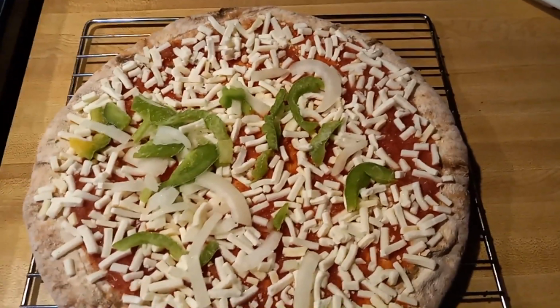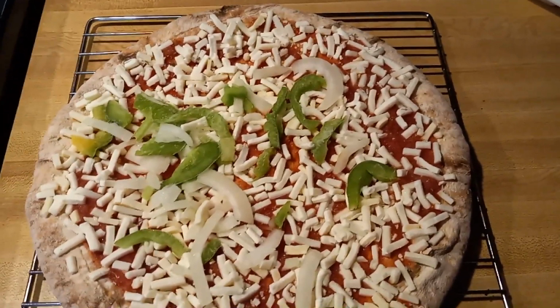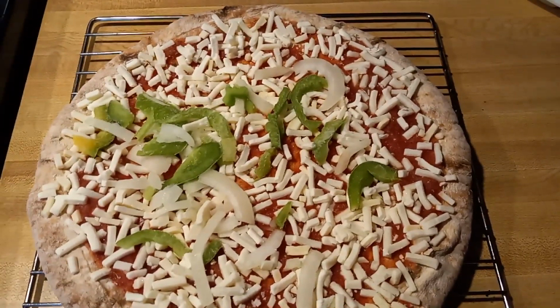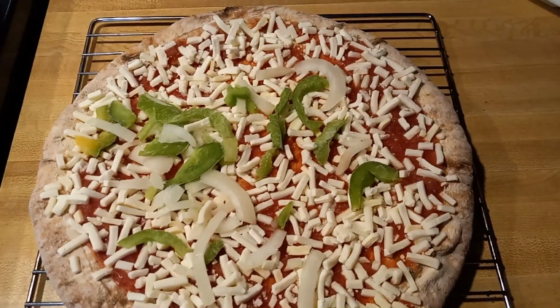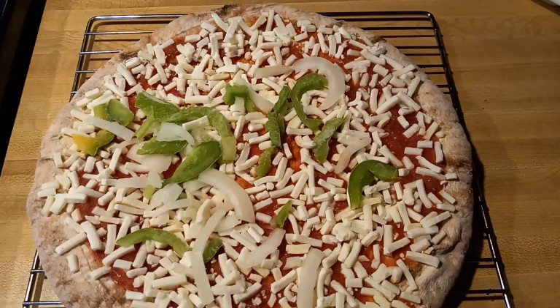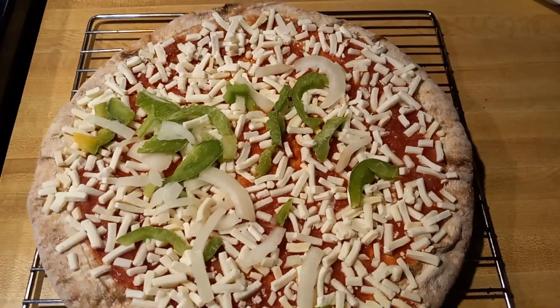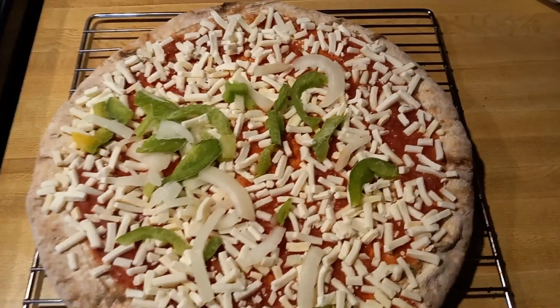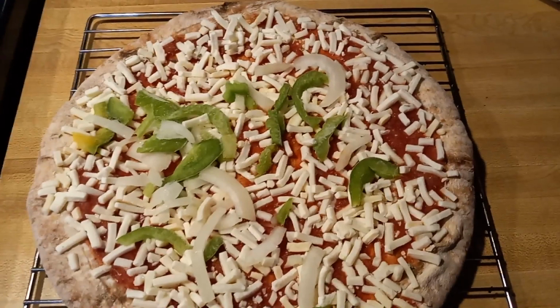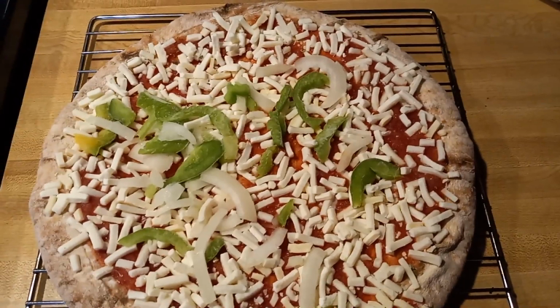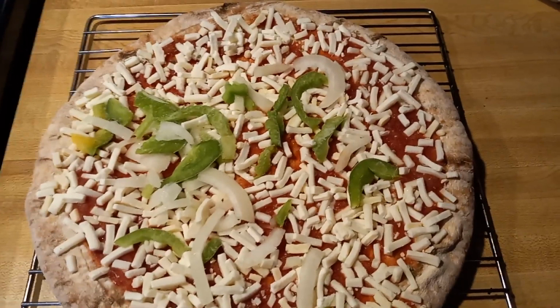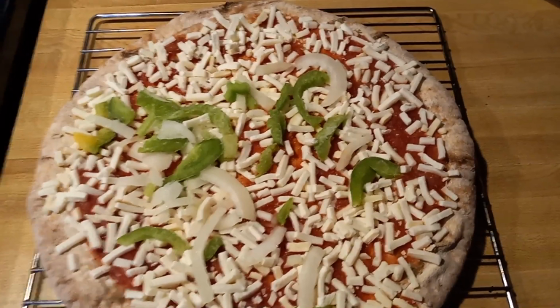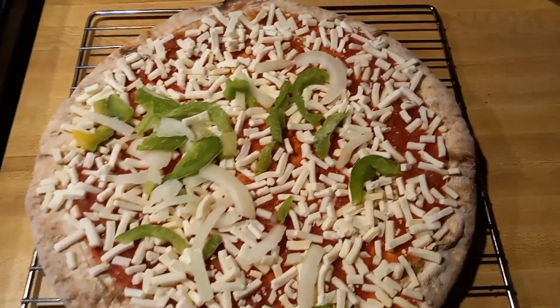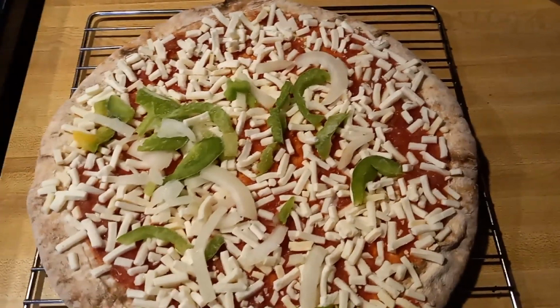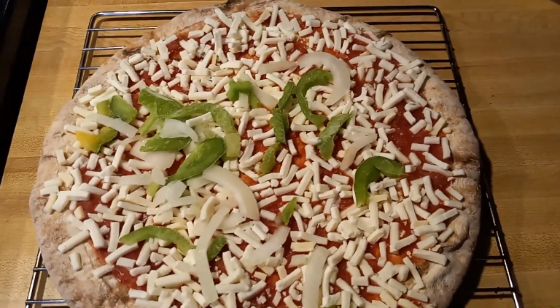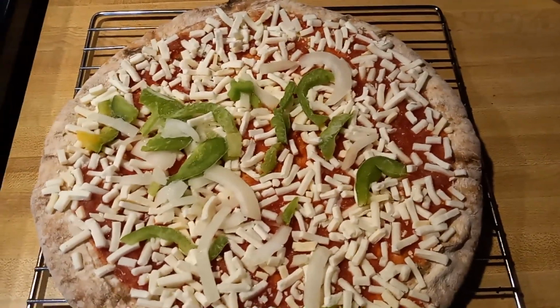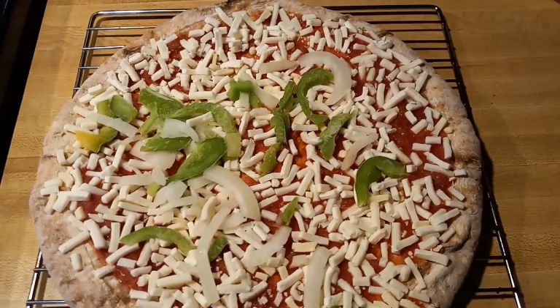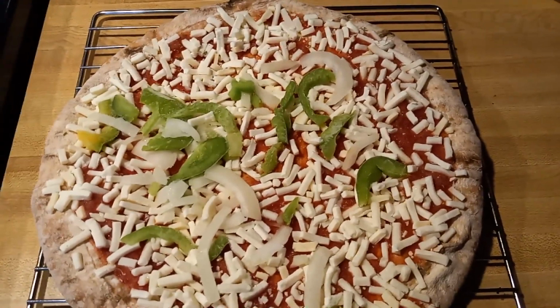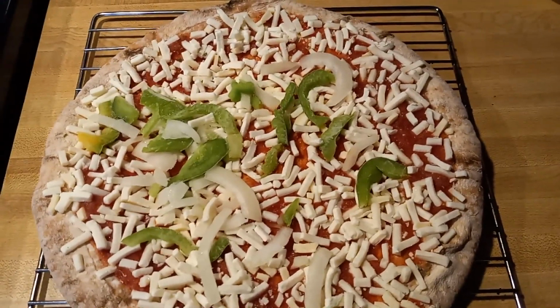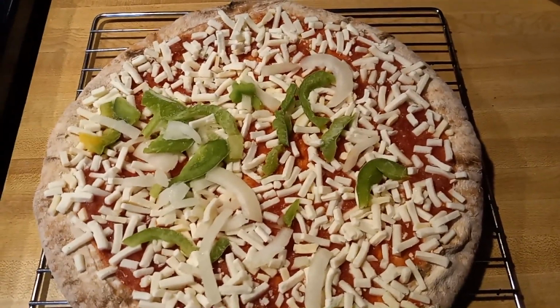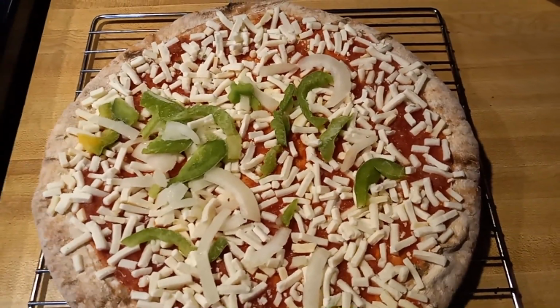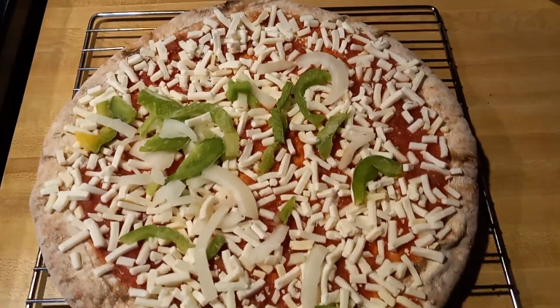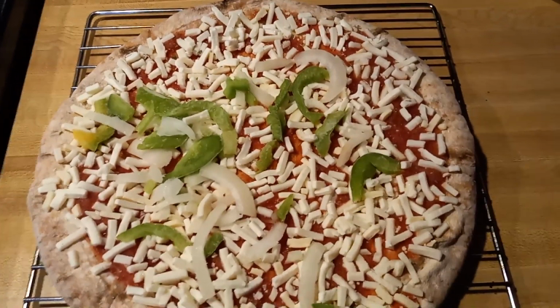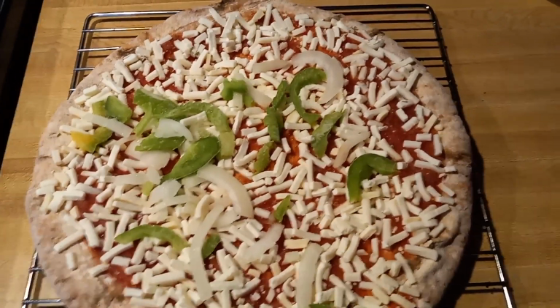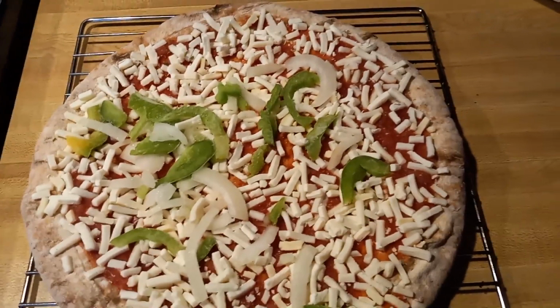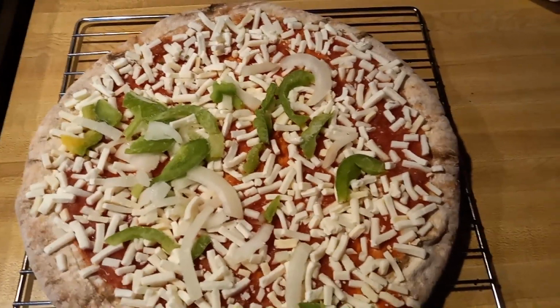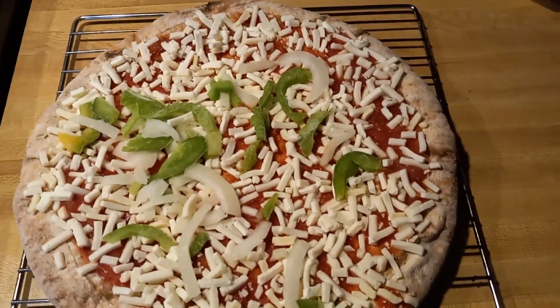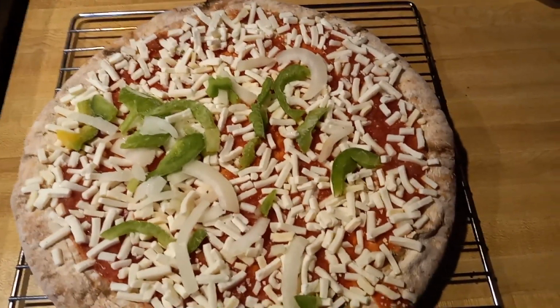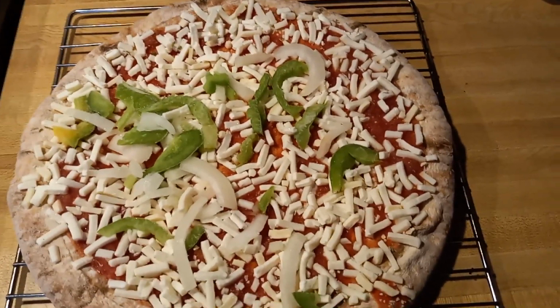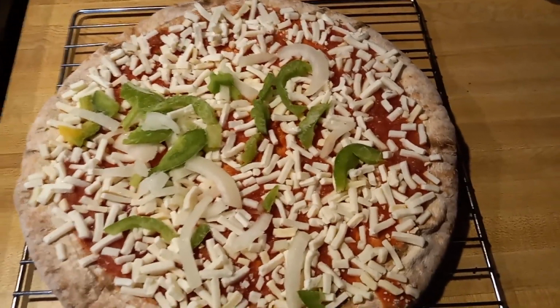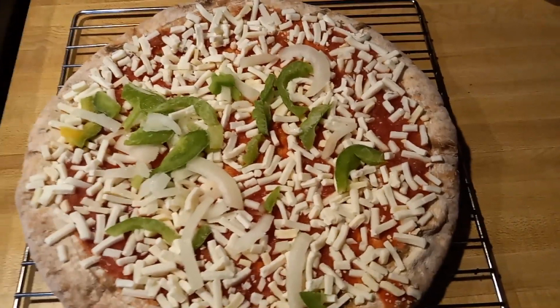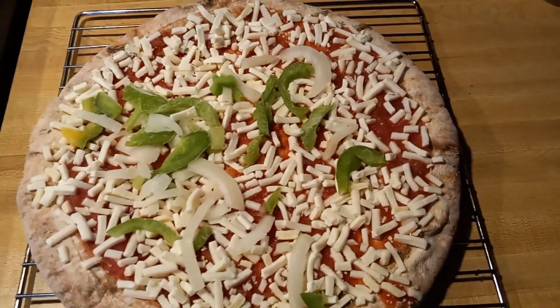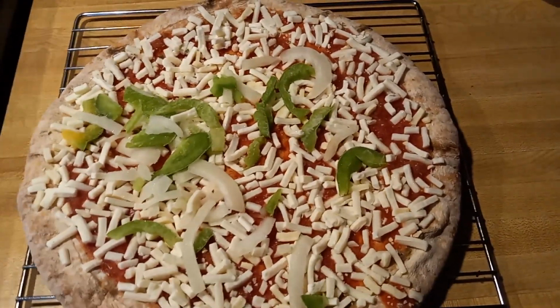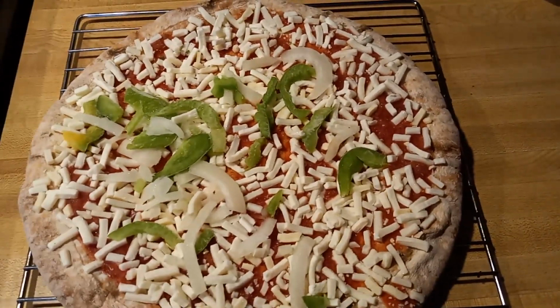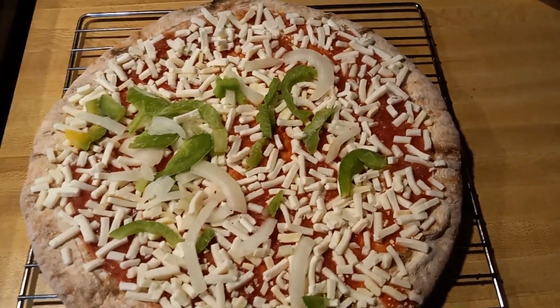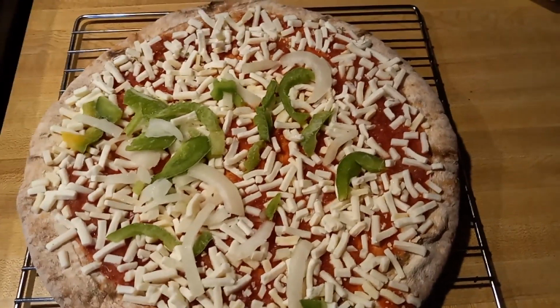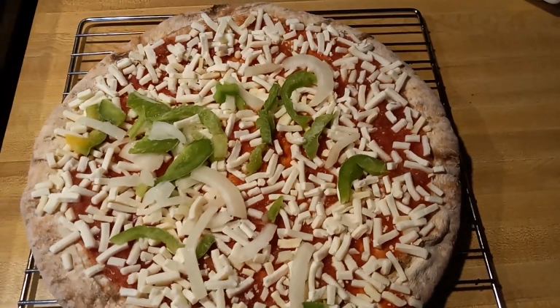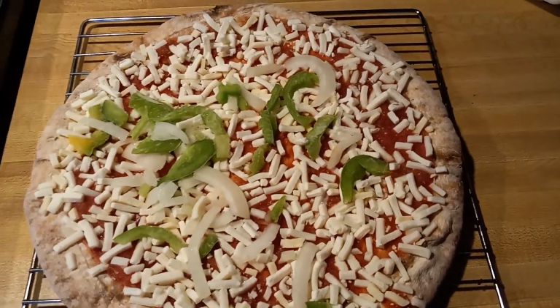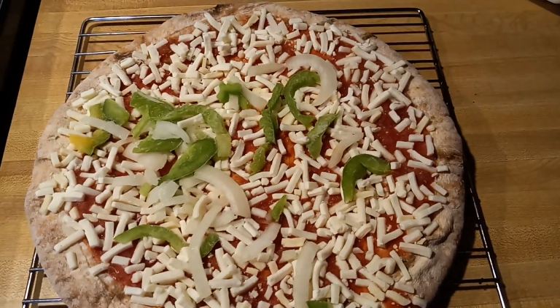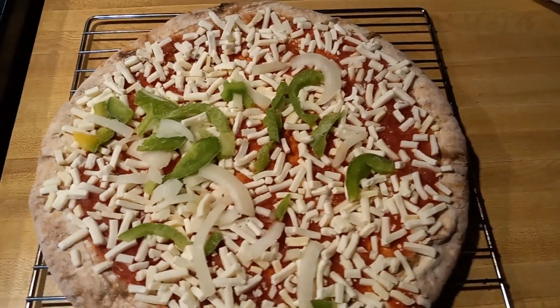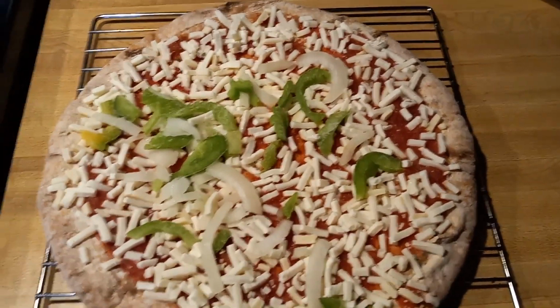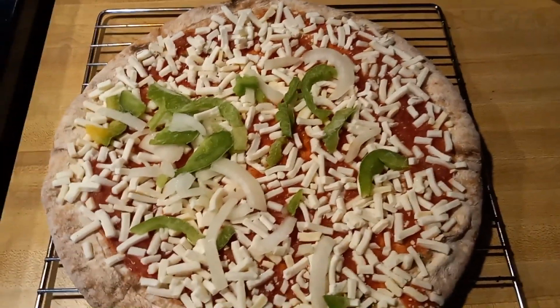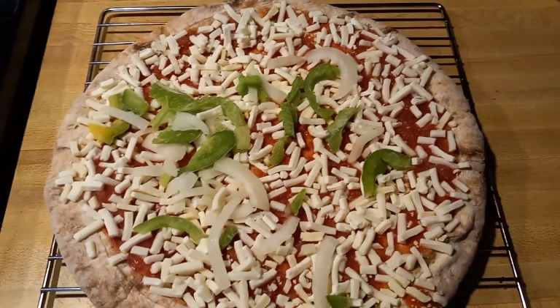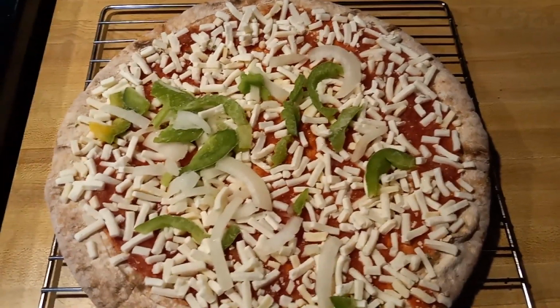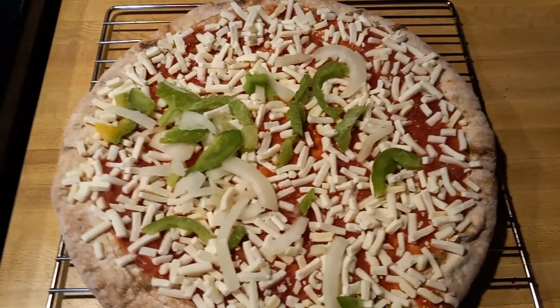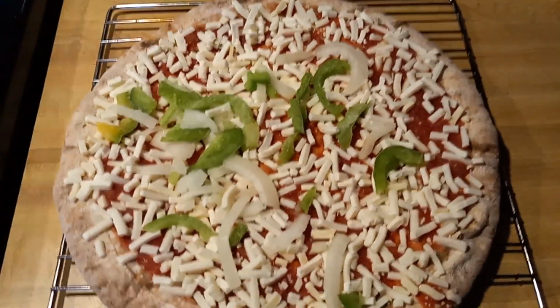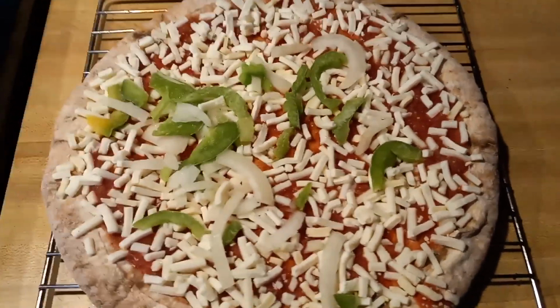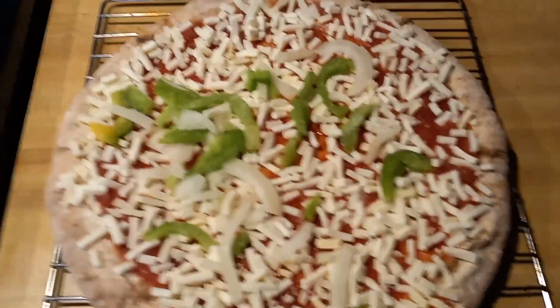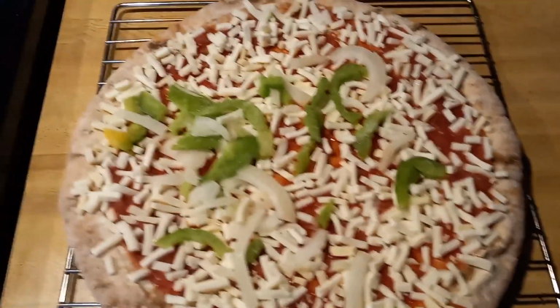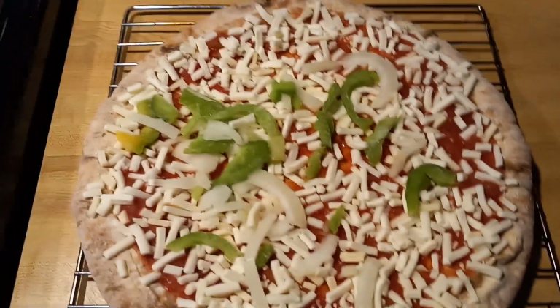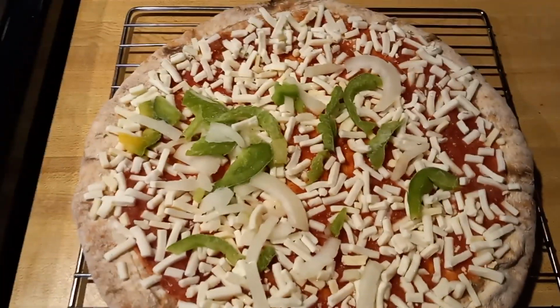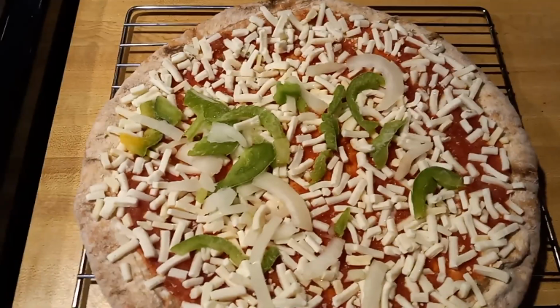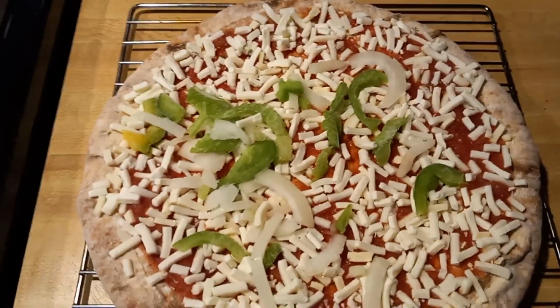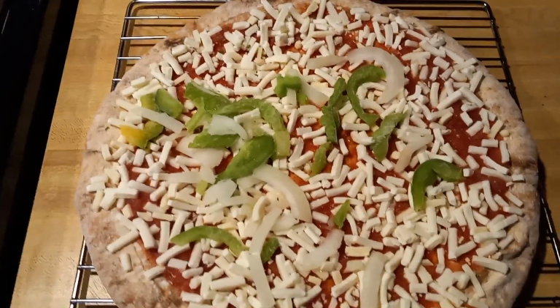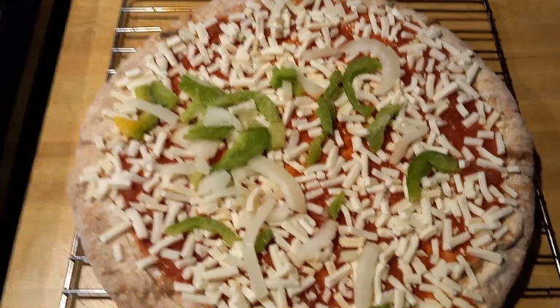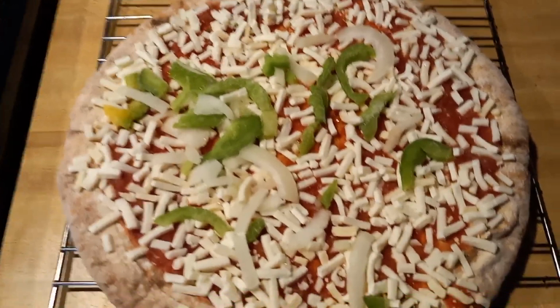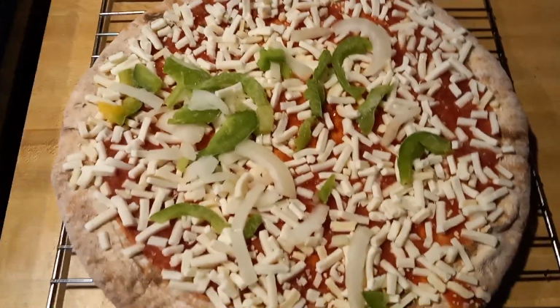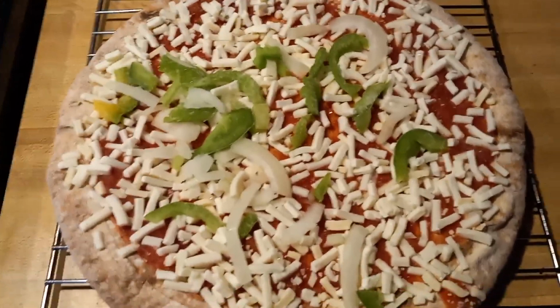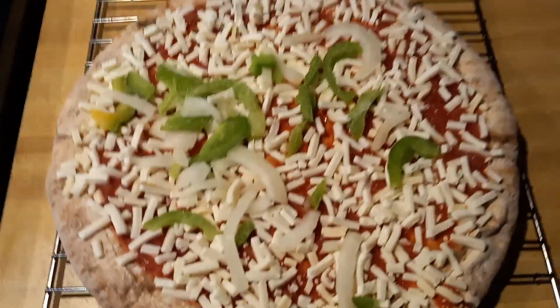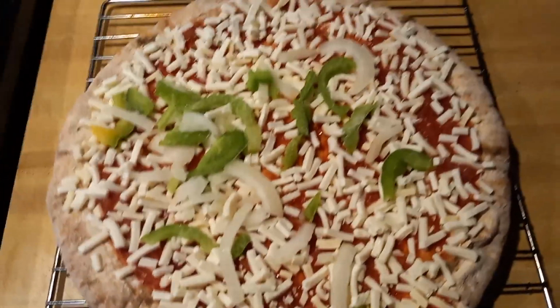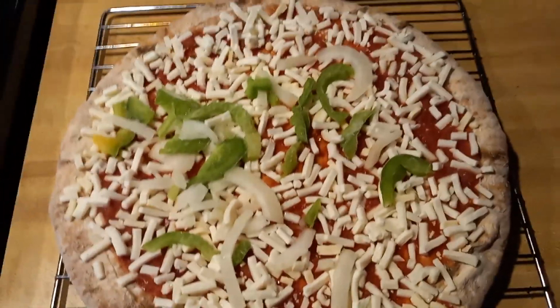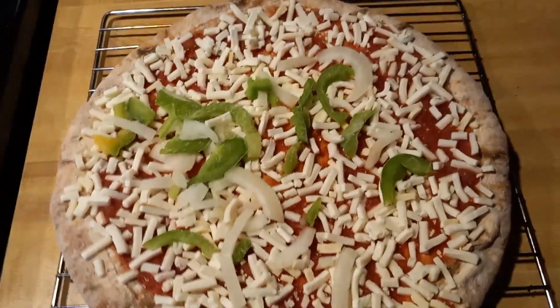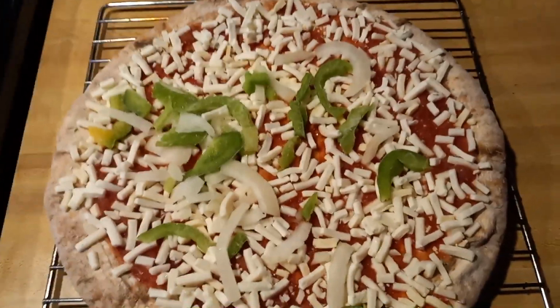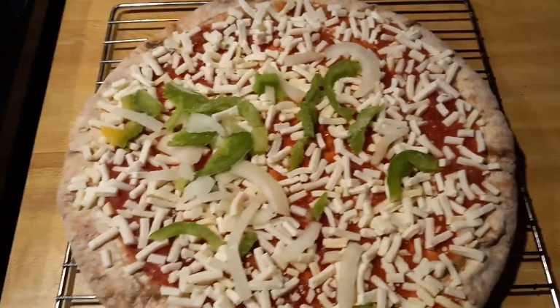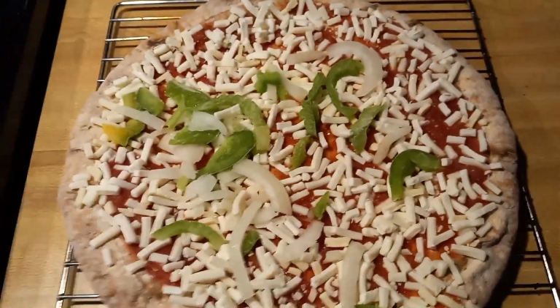We'll be back once this thing is in the oven. Actually, probably when I'm taking it out of the oven — you don't need to see me put it in.